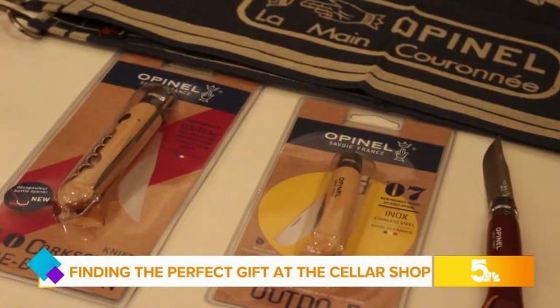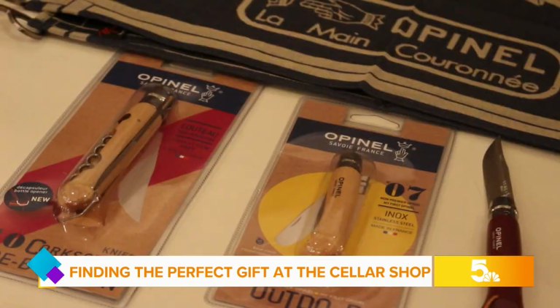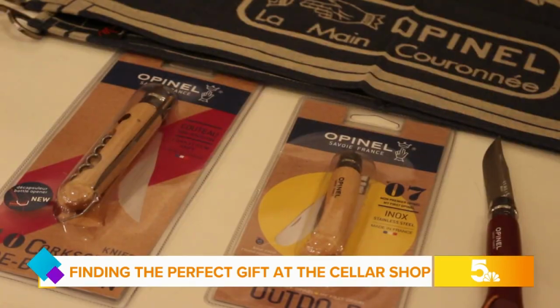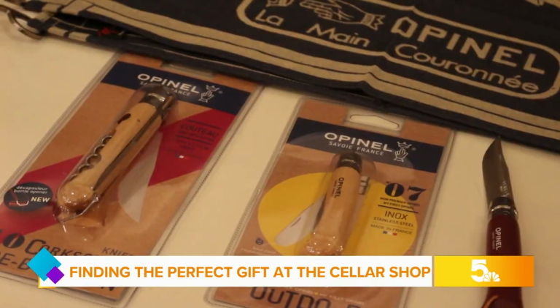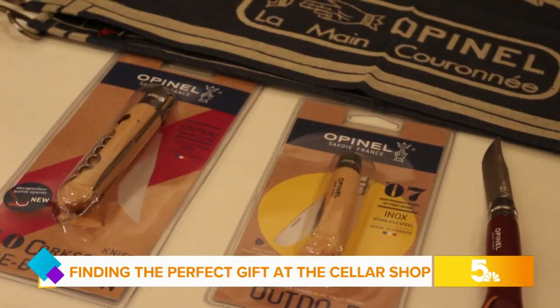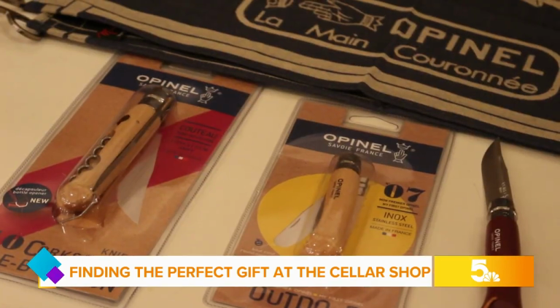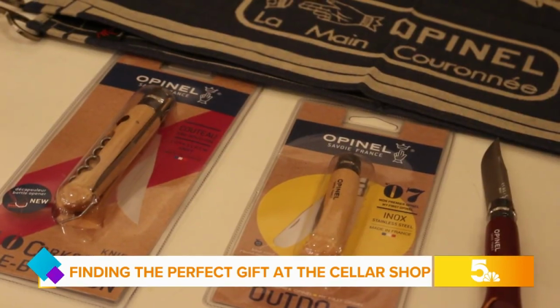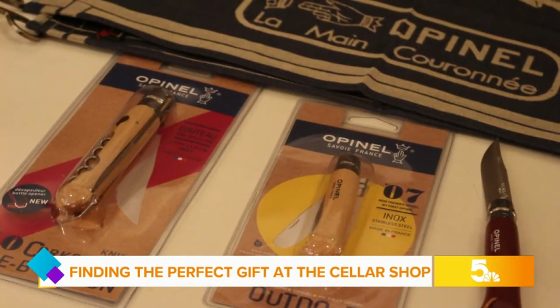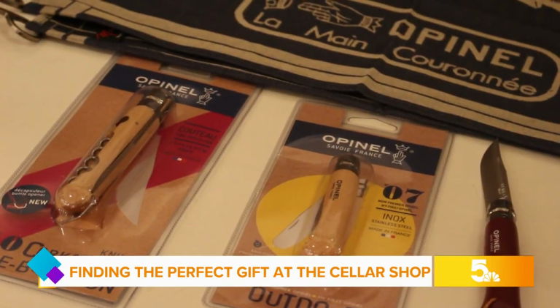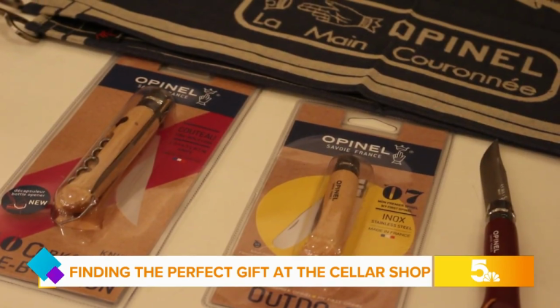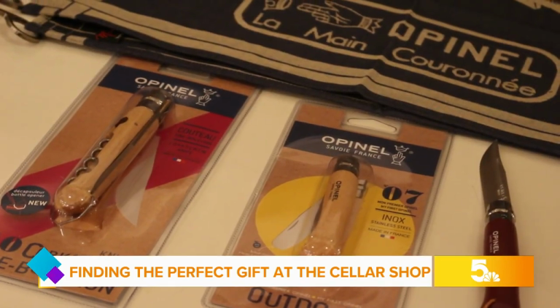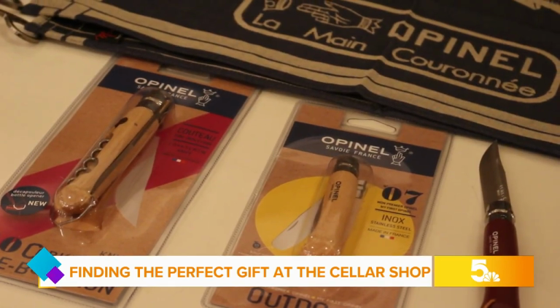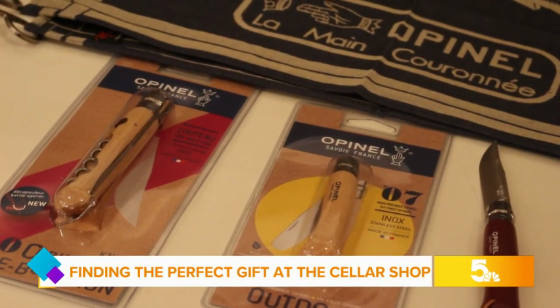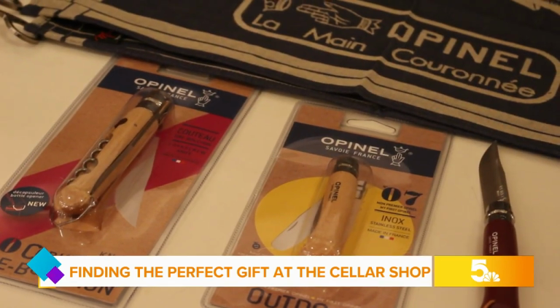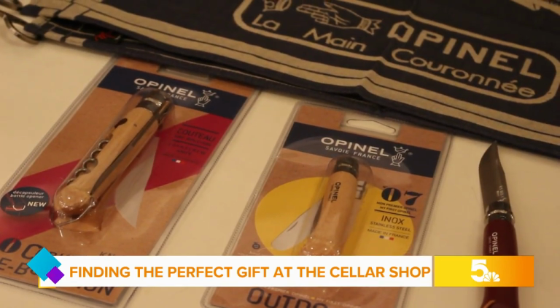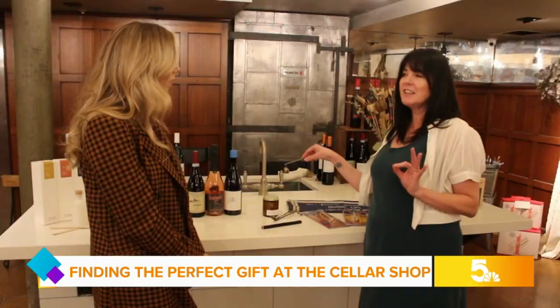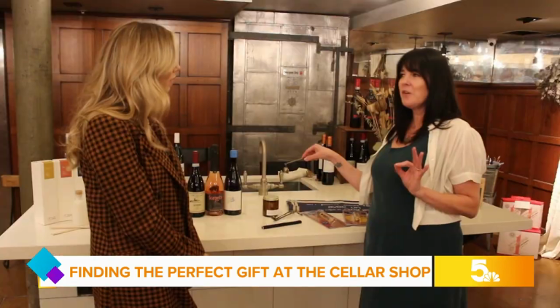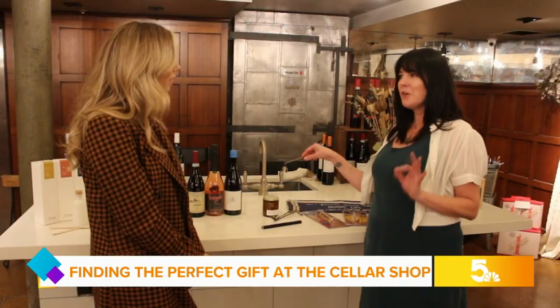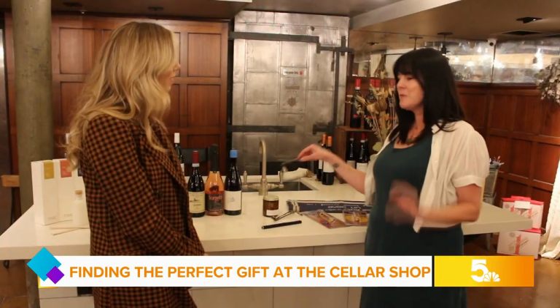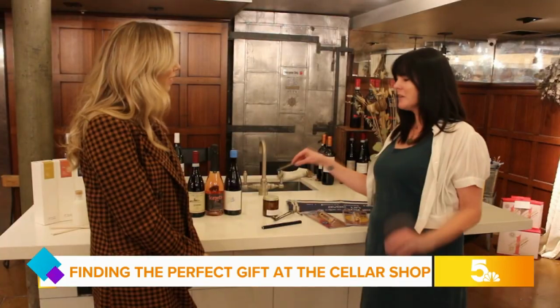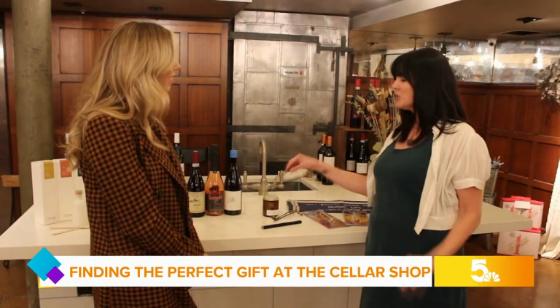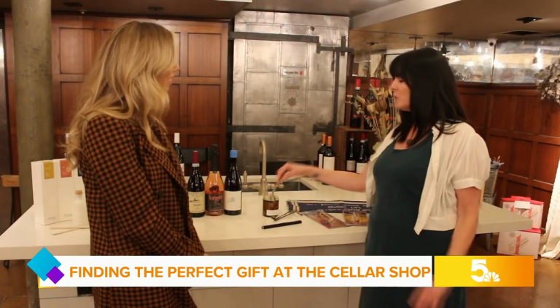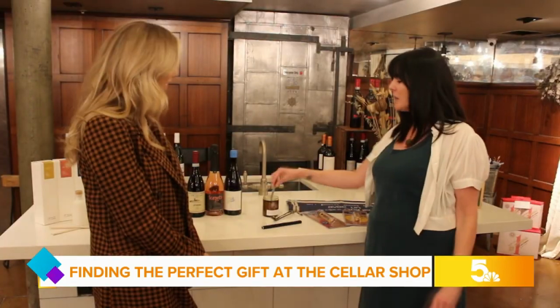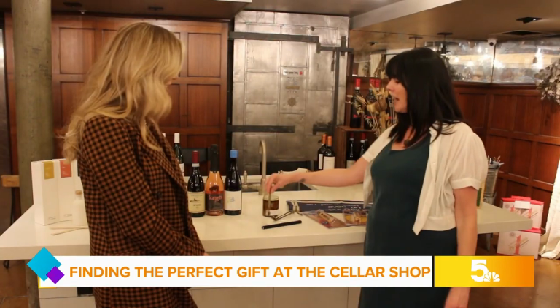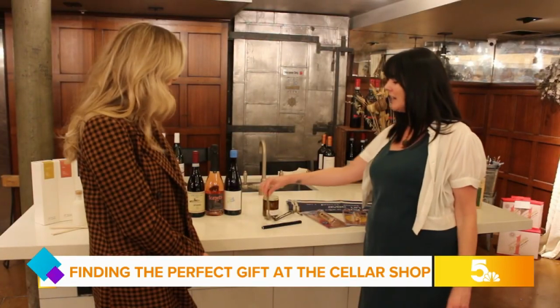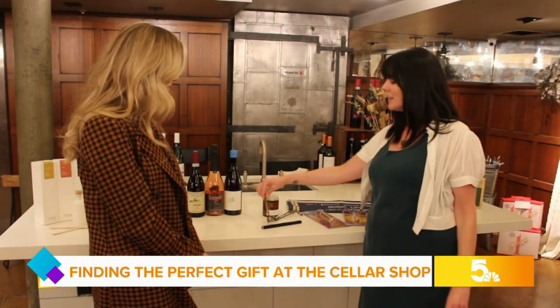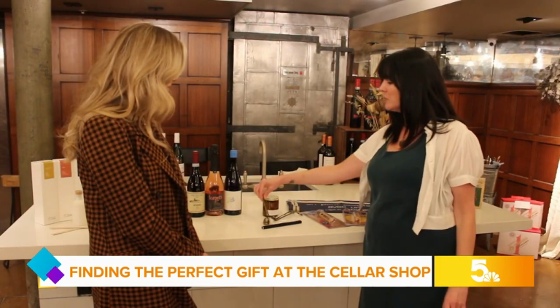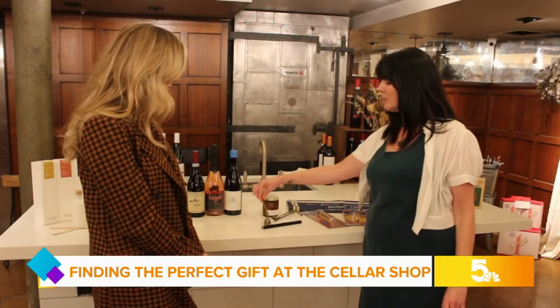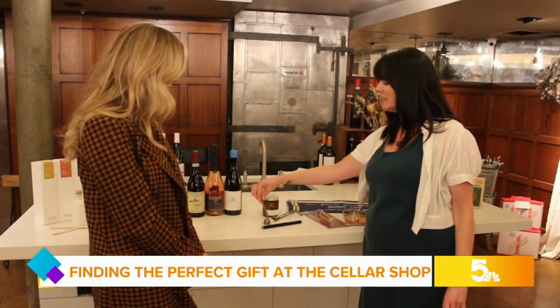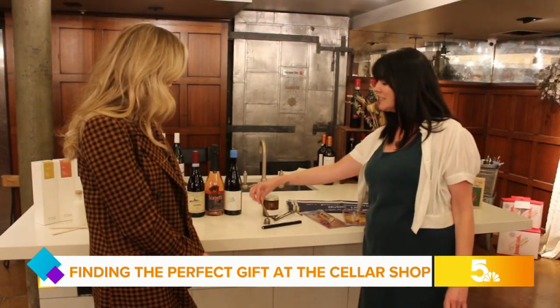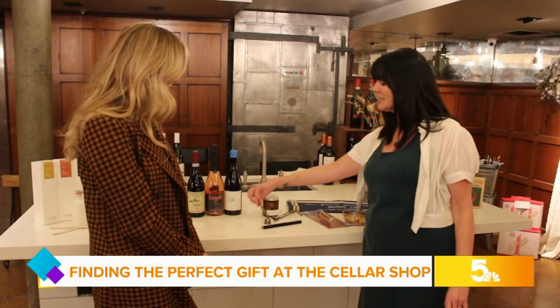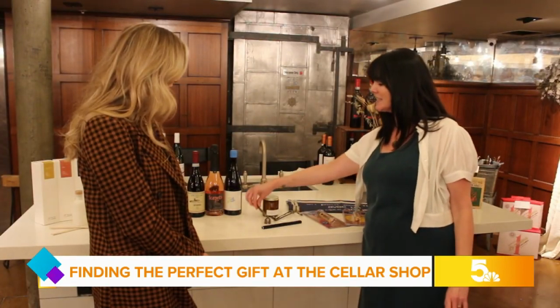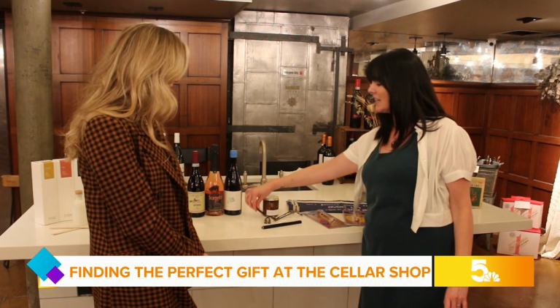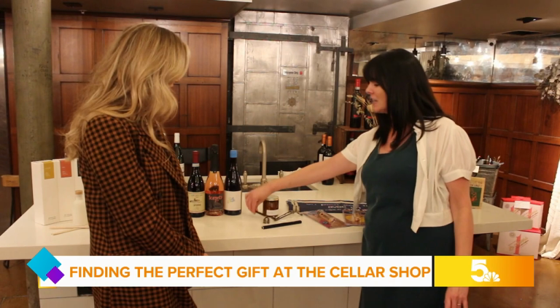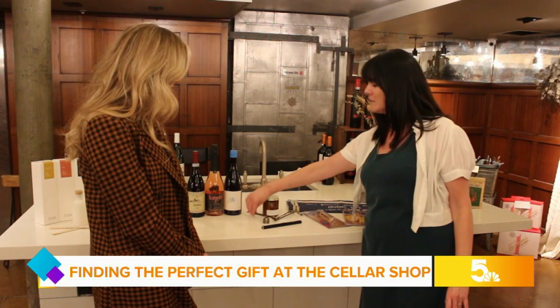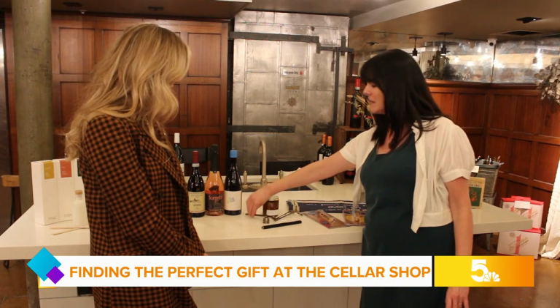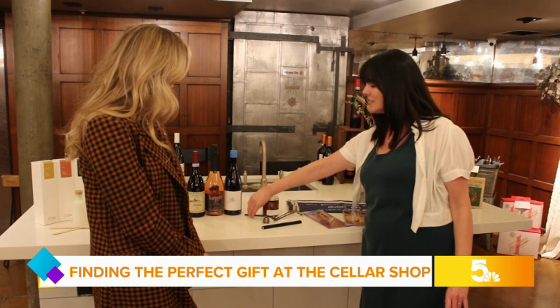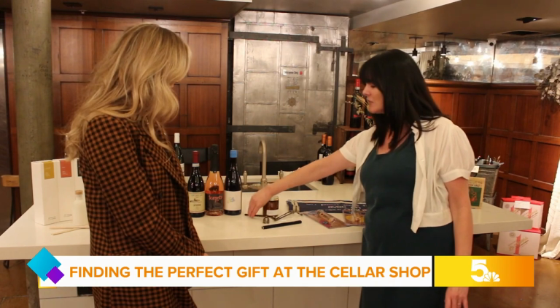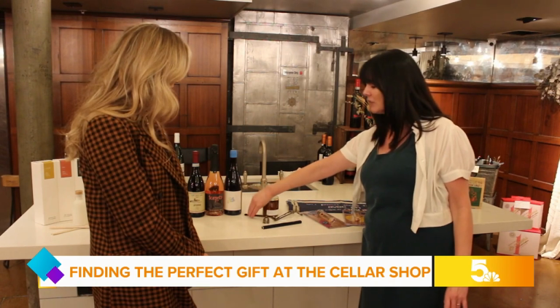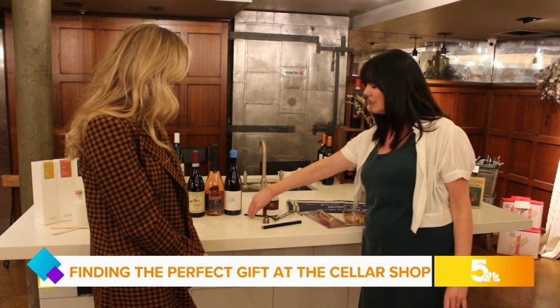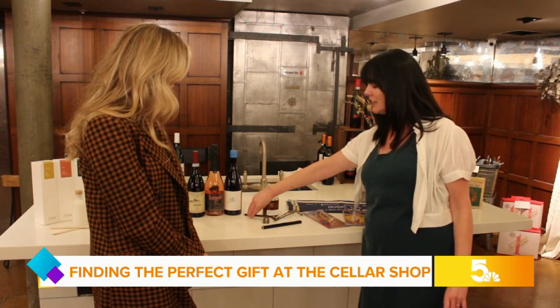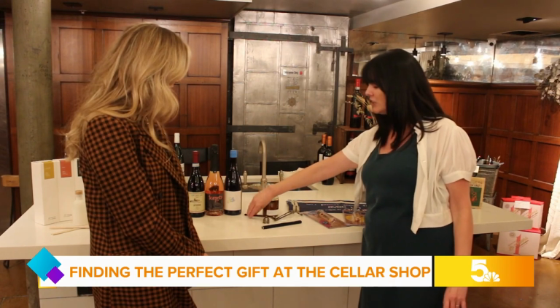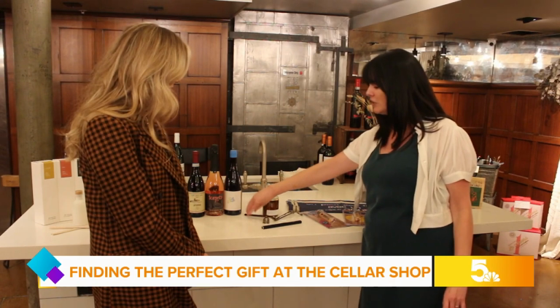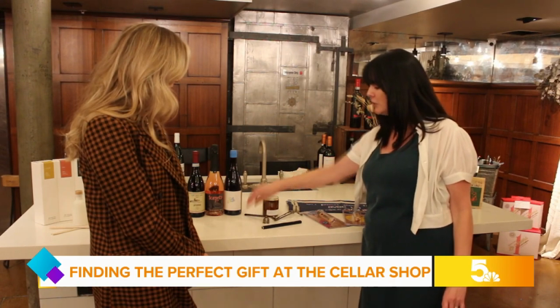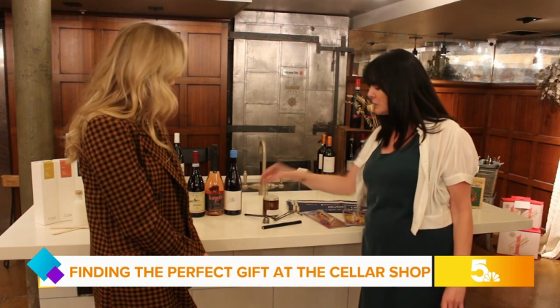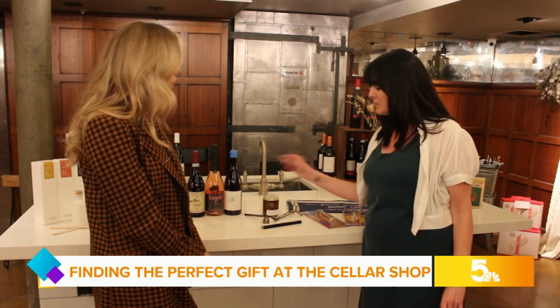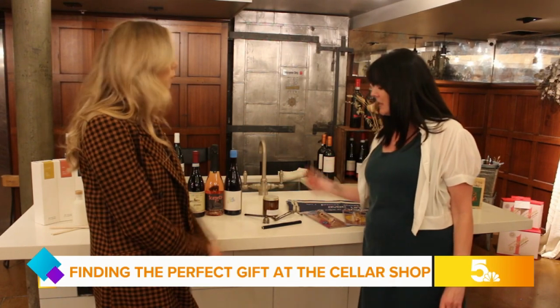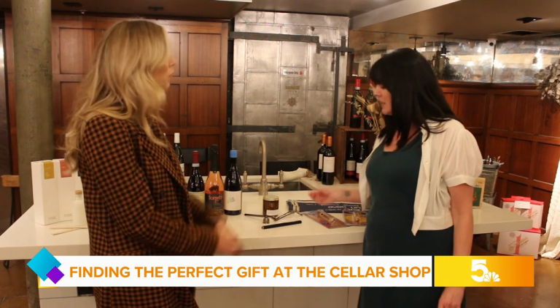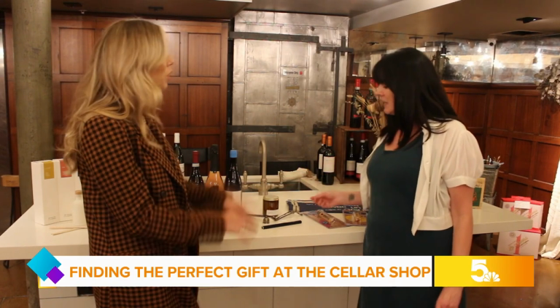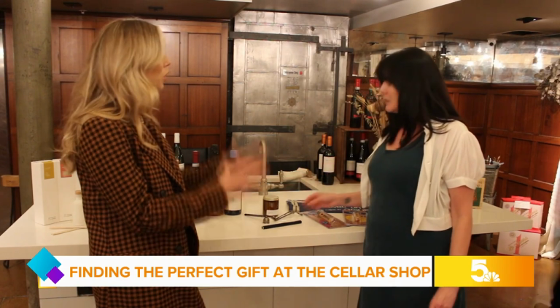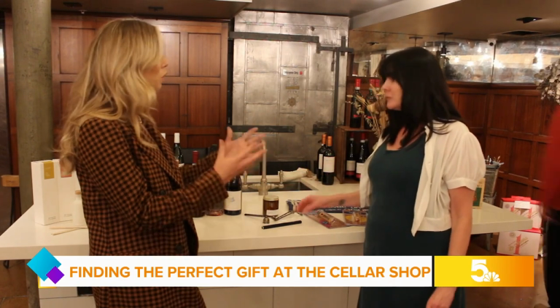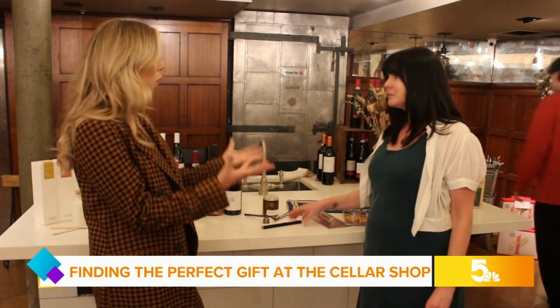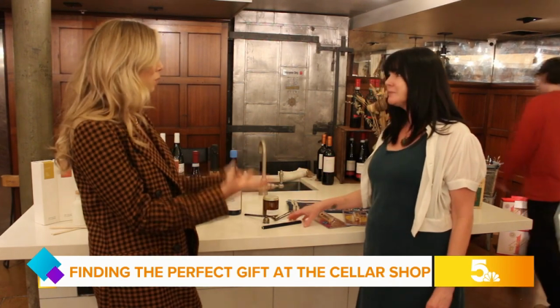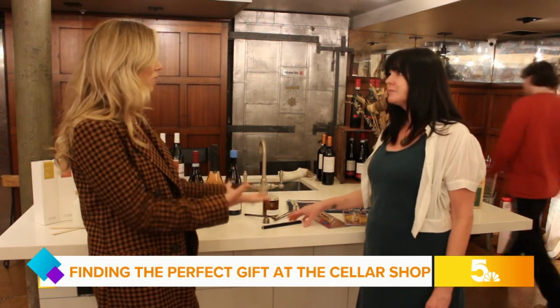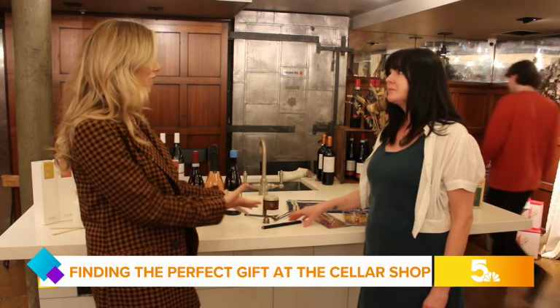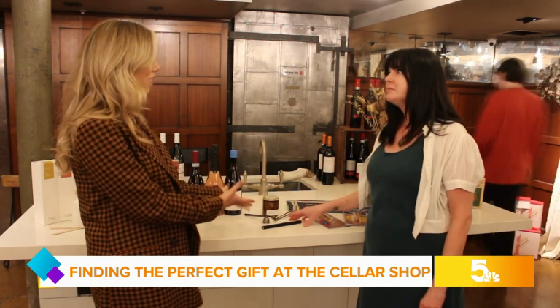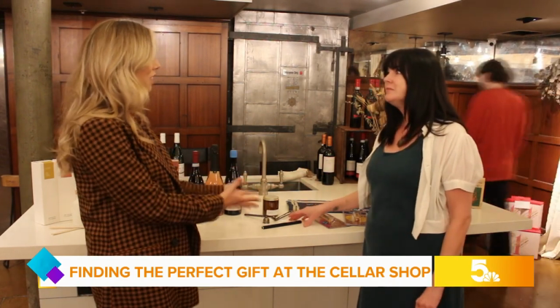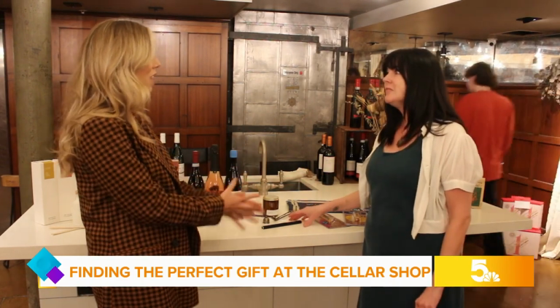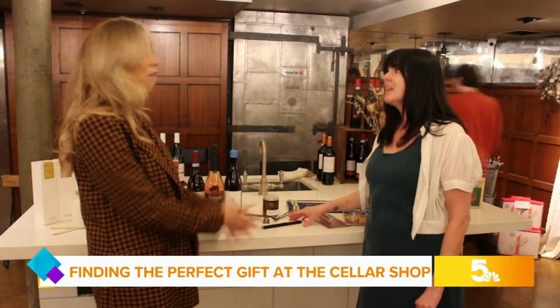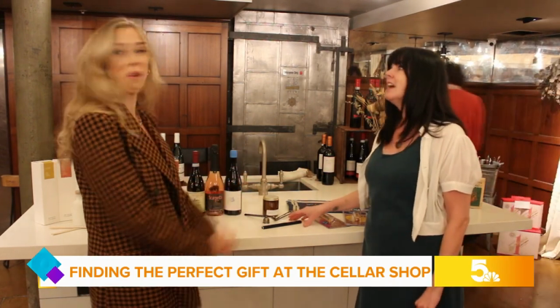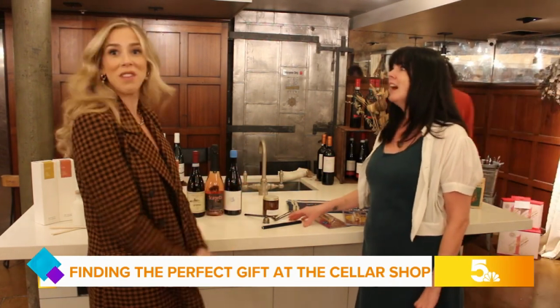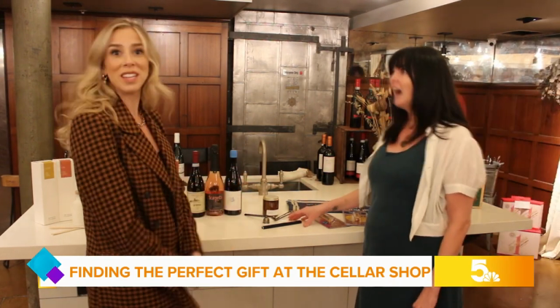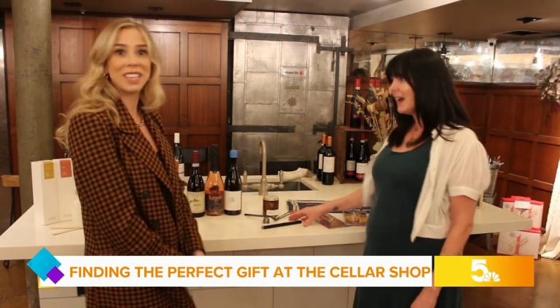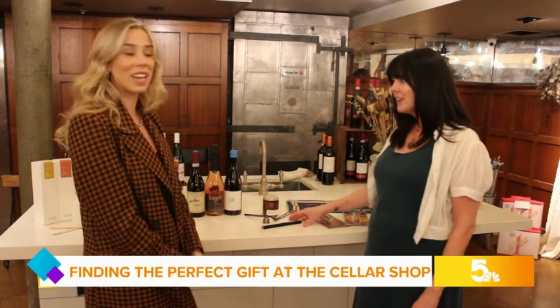Yes, it does. And then we have a little snuffer — definitely ornamental, but kind of completes the scent and makes it really cute. It would be a cute hostess gift to have all that together.